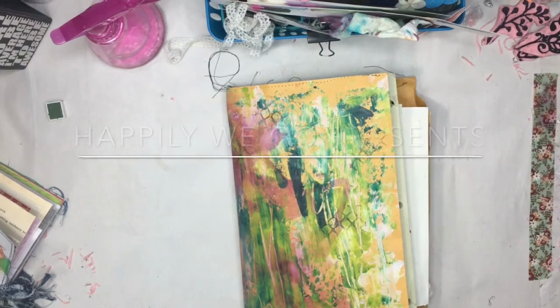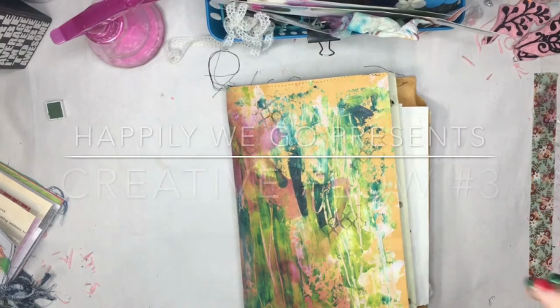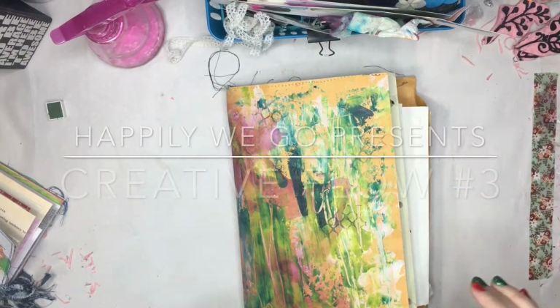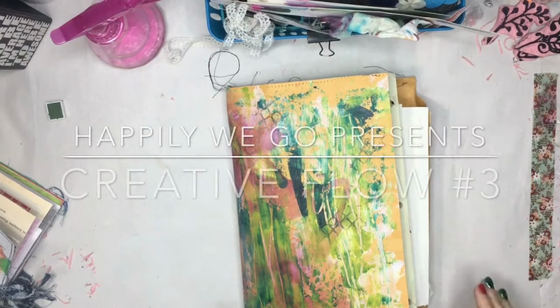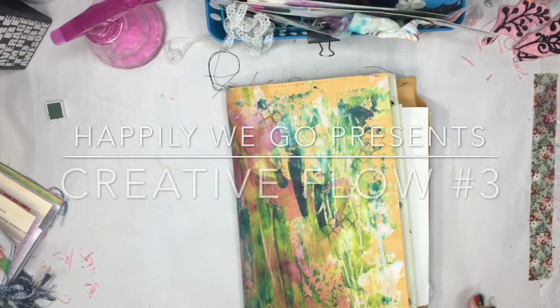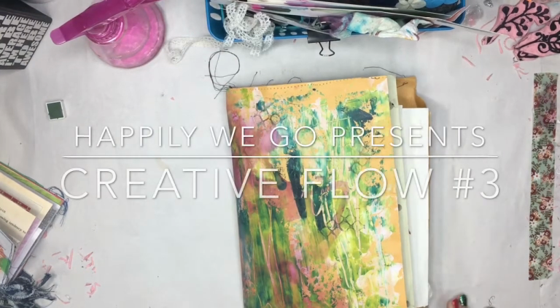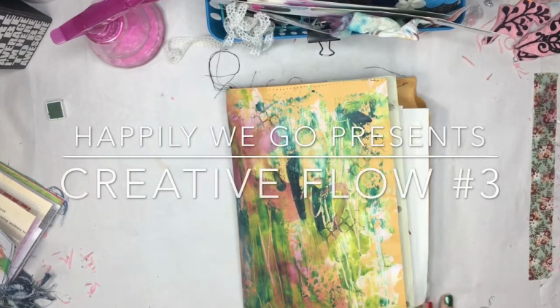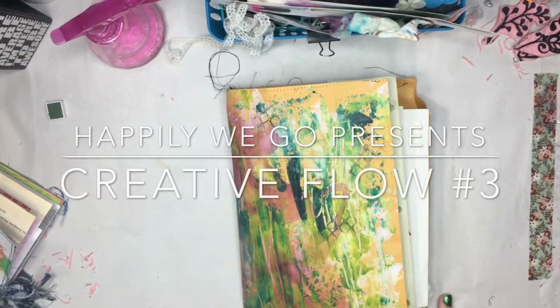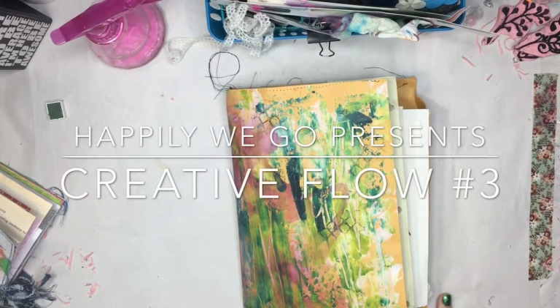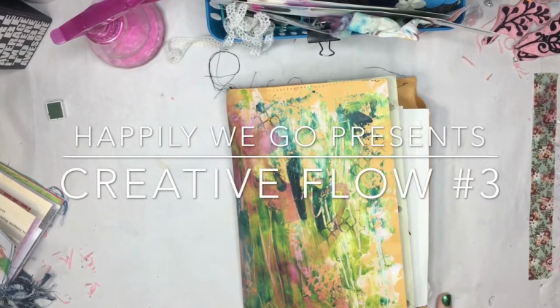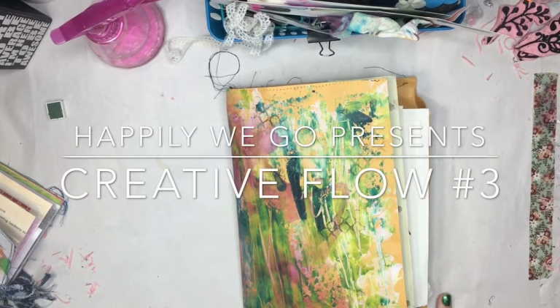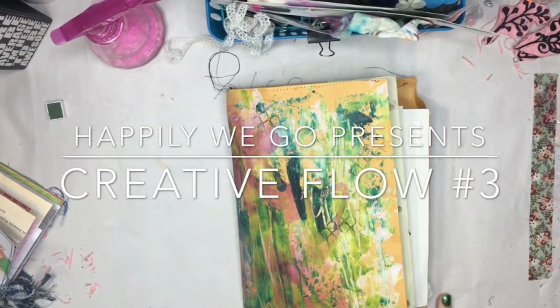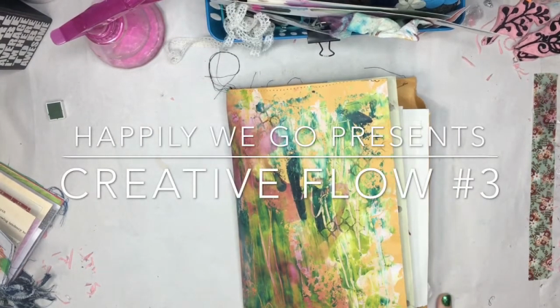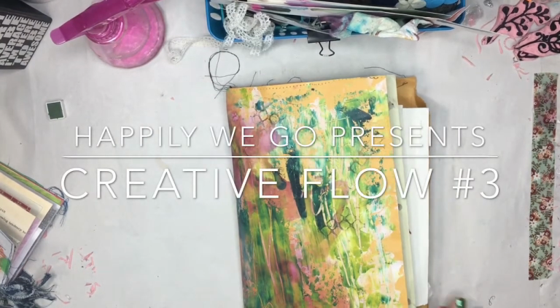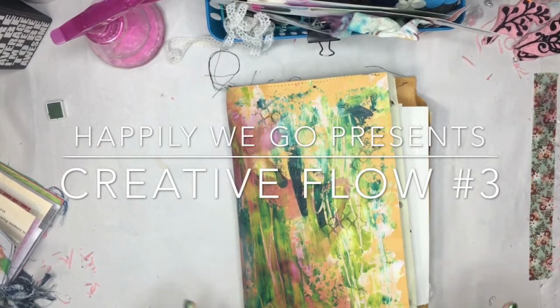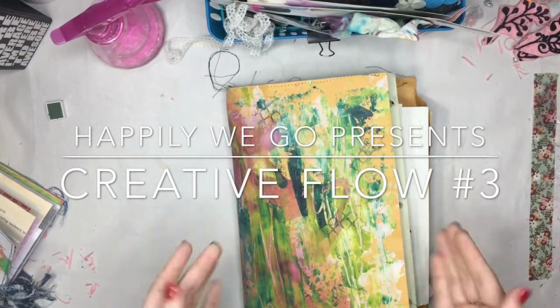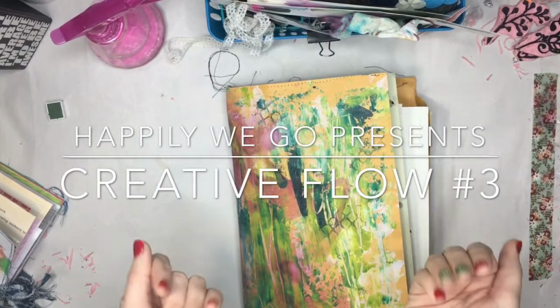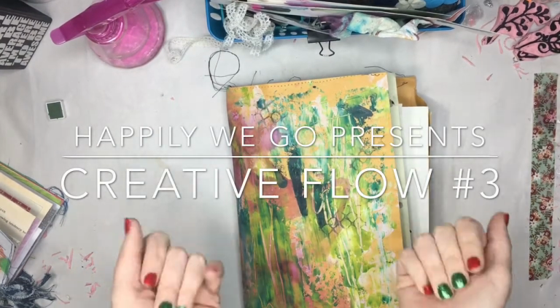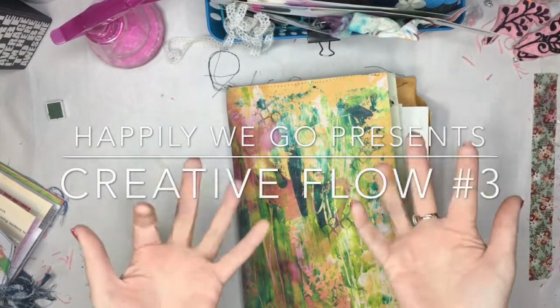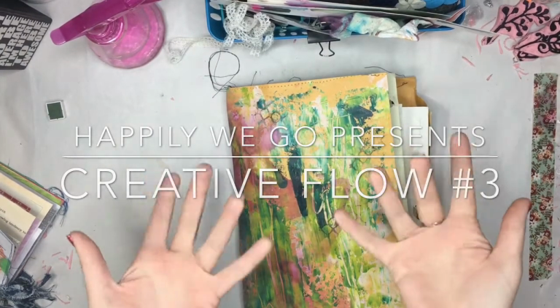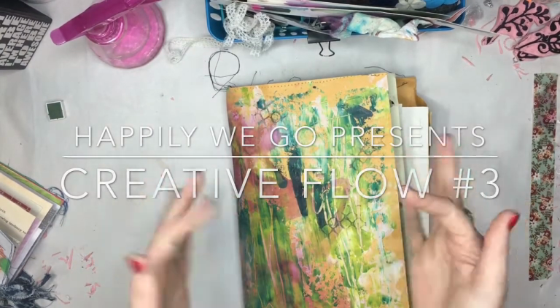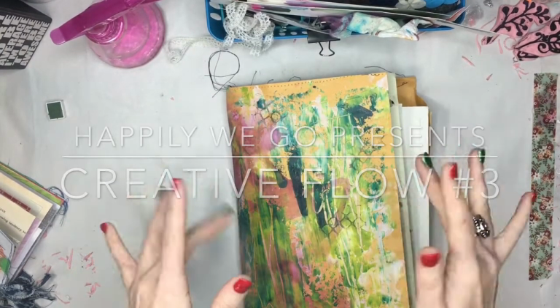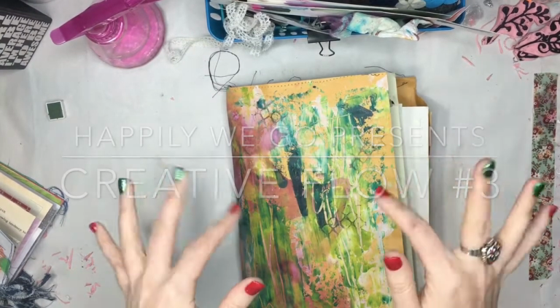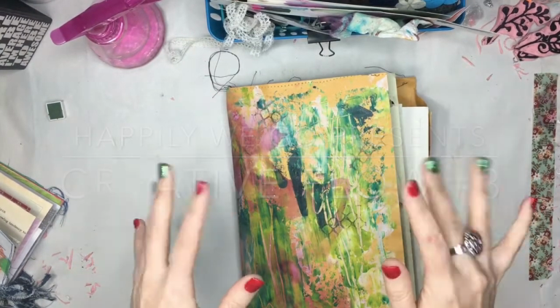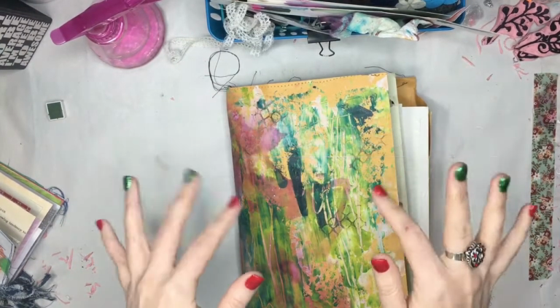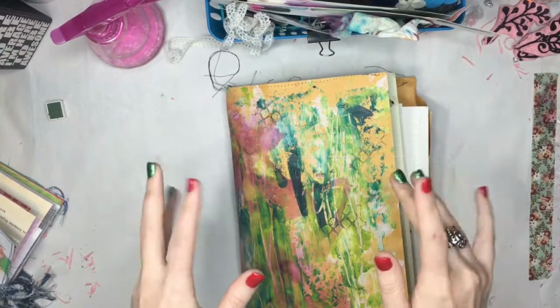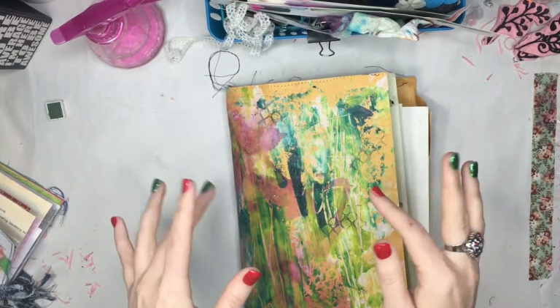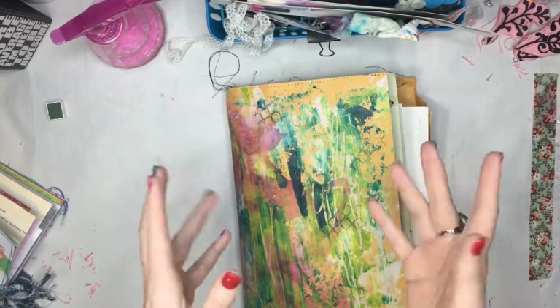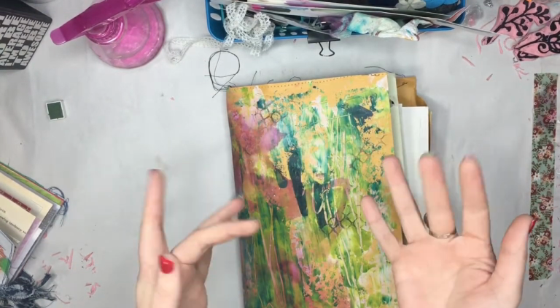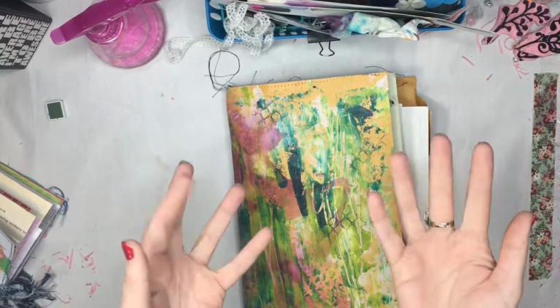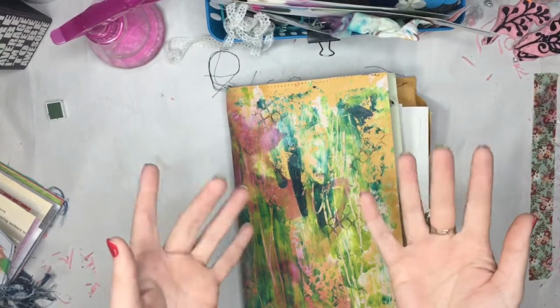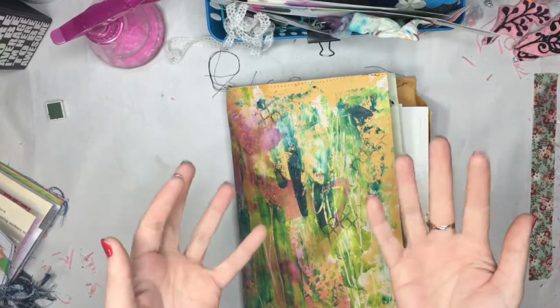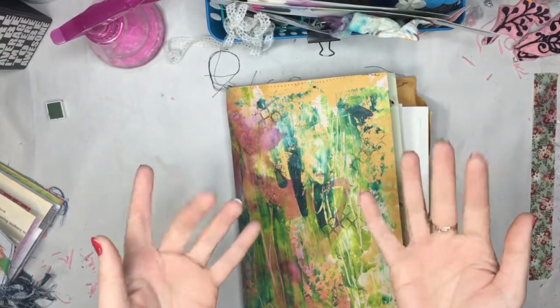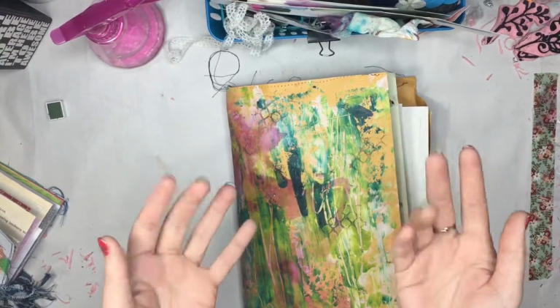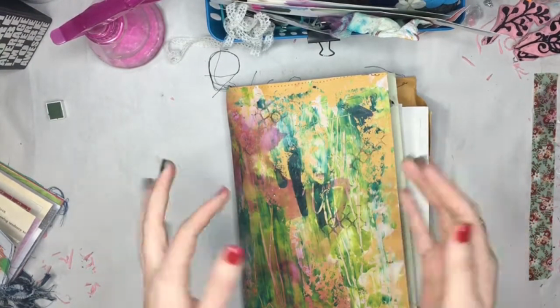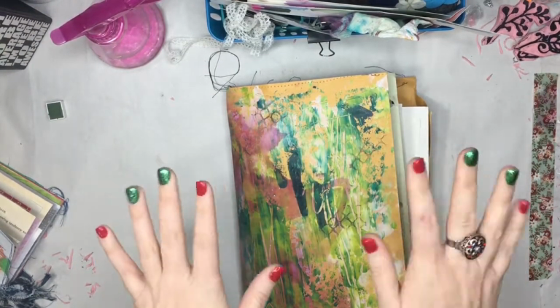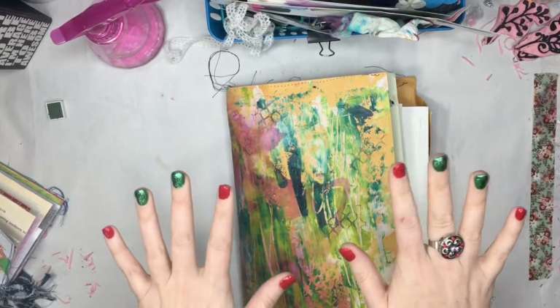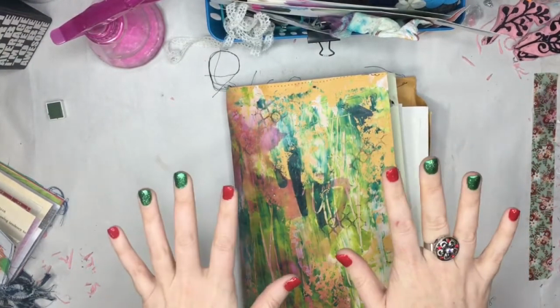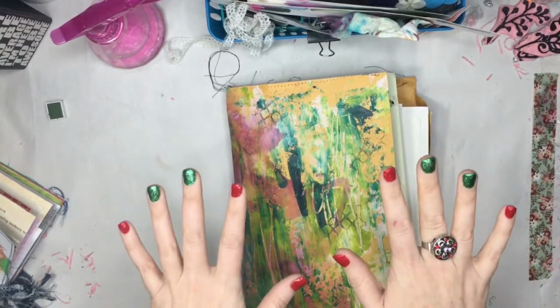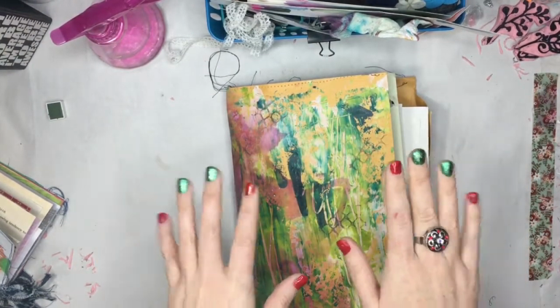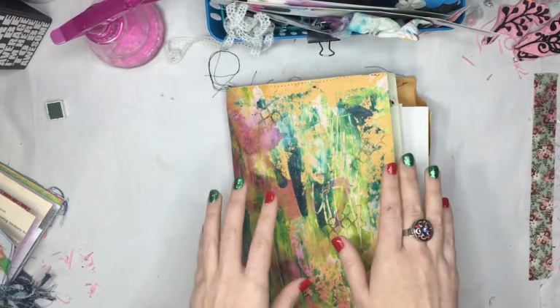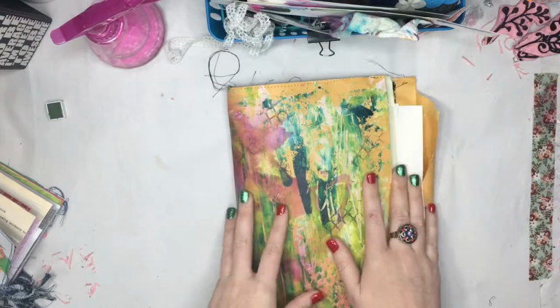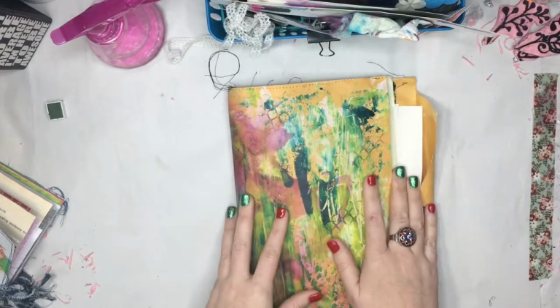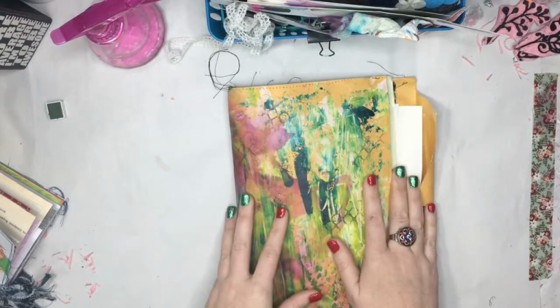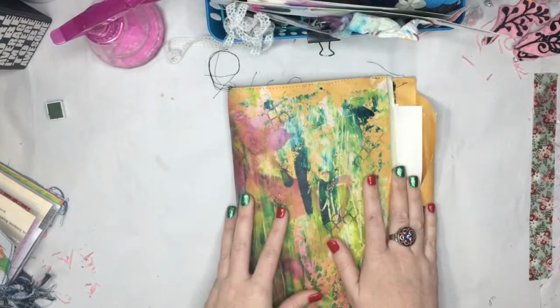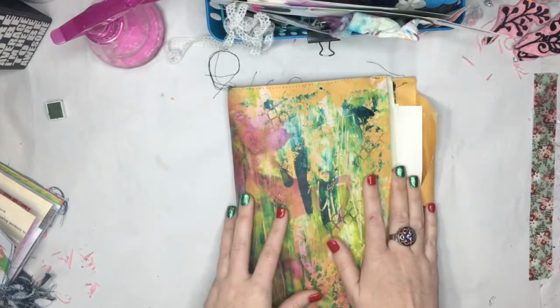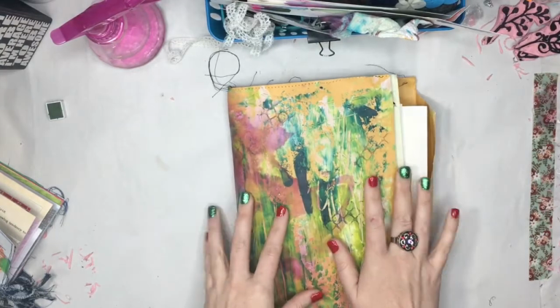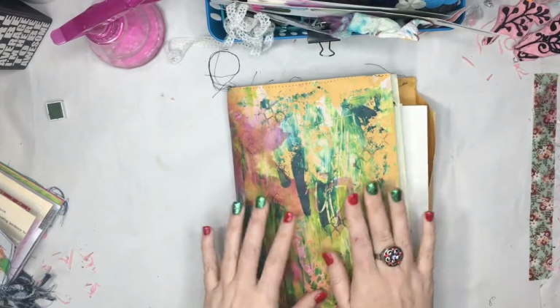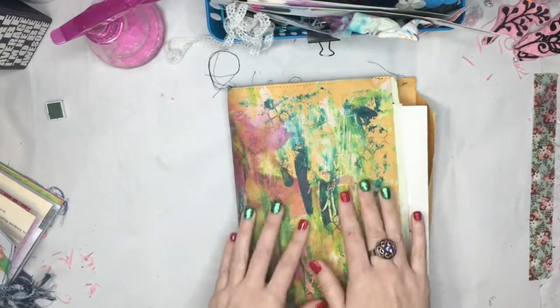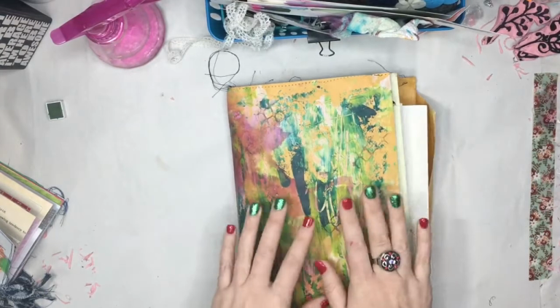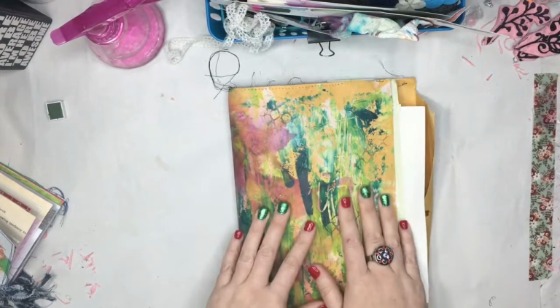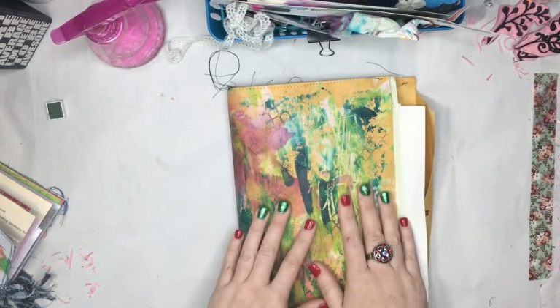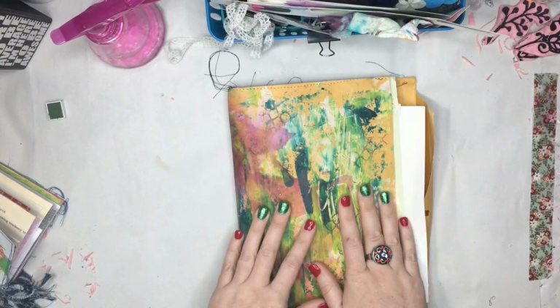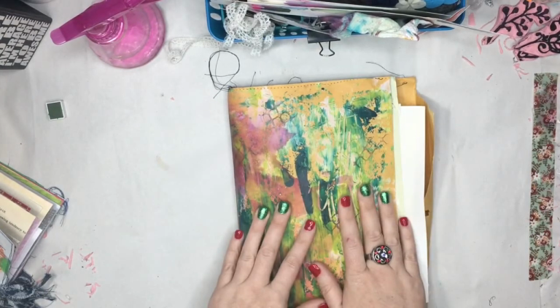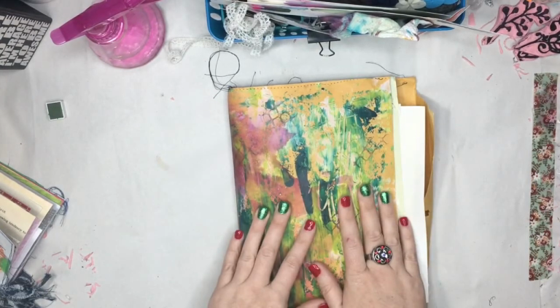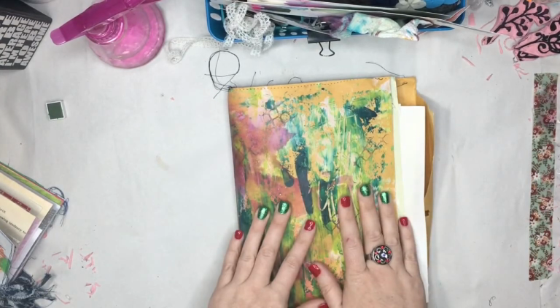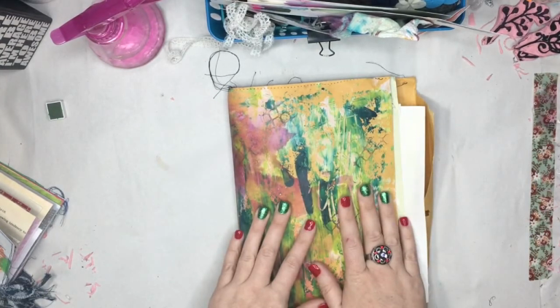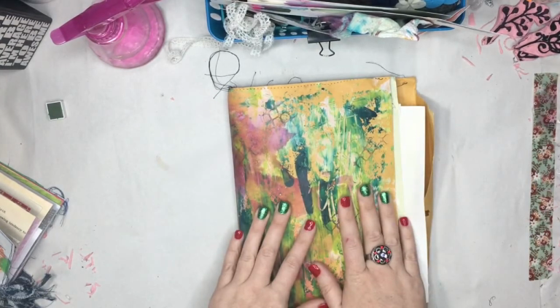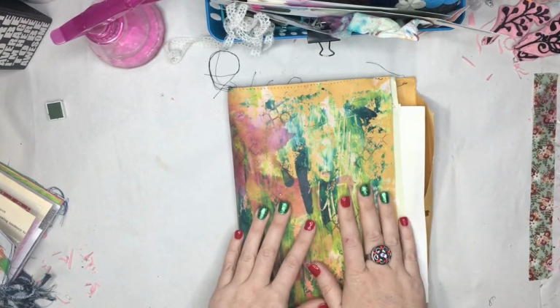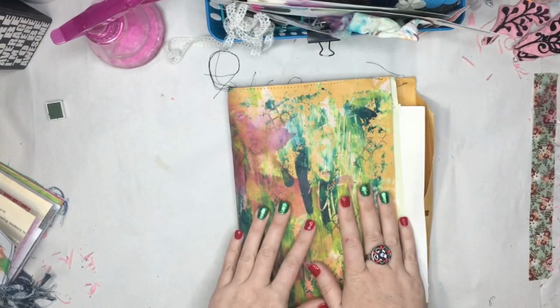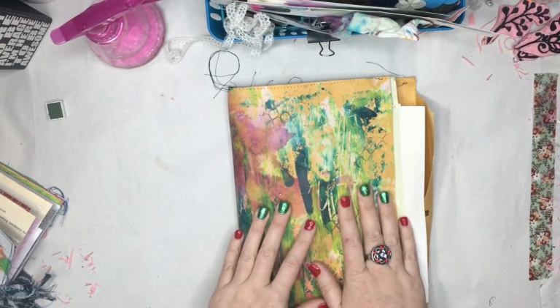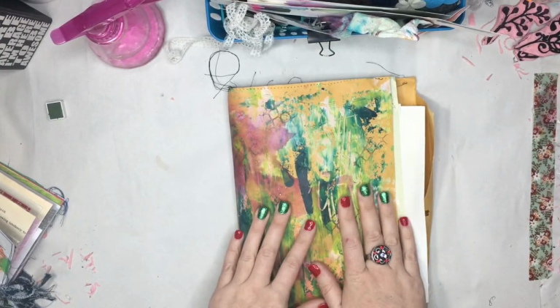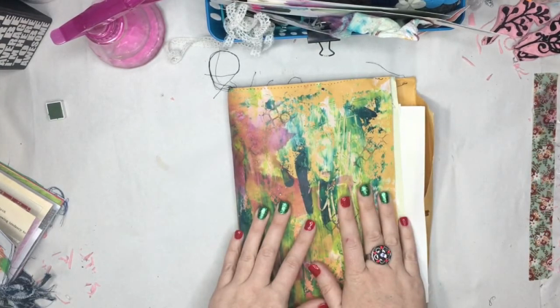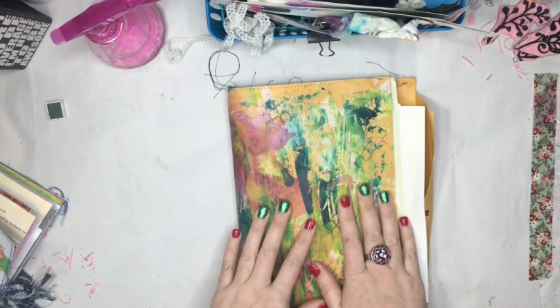Hey guys, it's Erin! Happily we go, here with a creative flow. This is the third one, but the first one for the month of December.